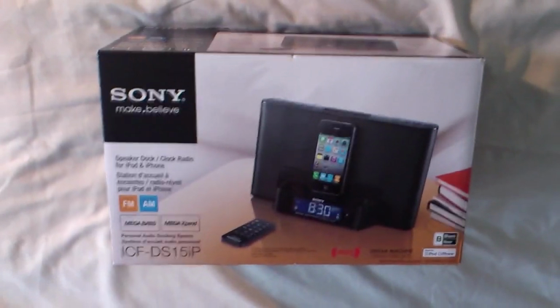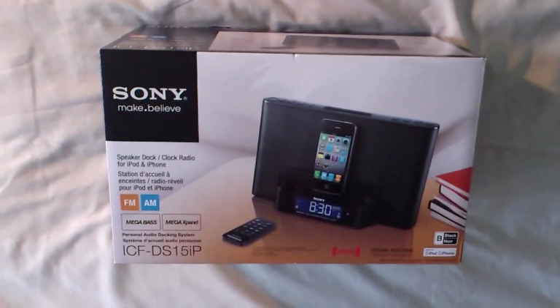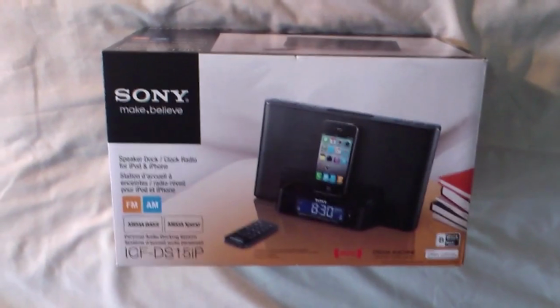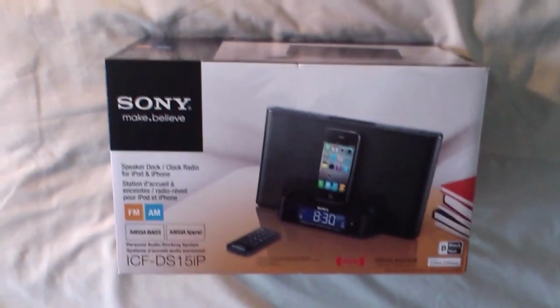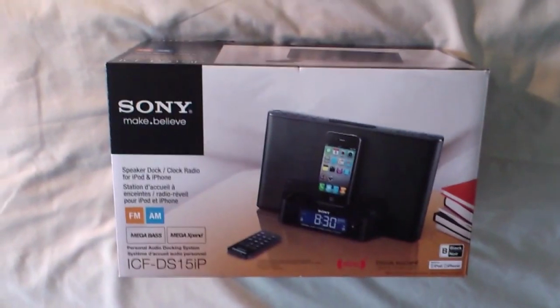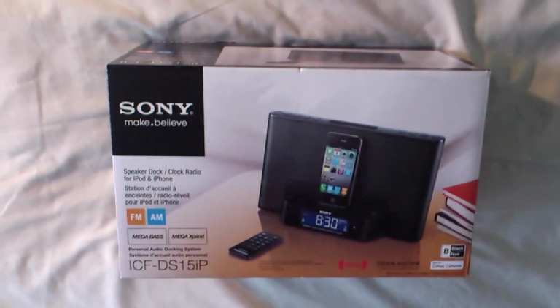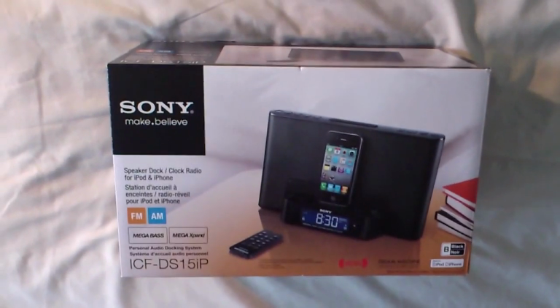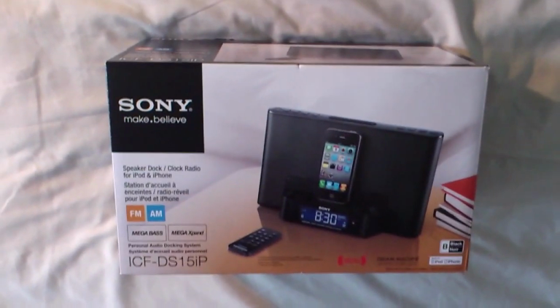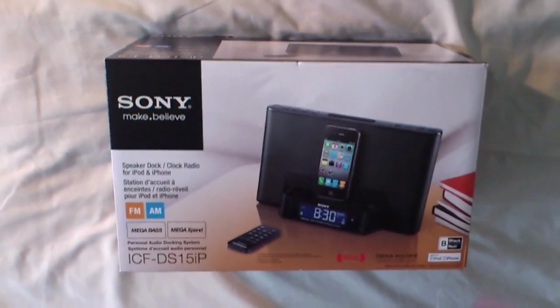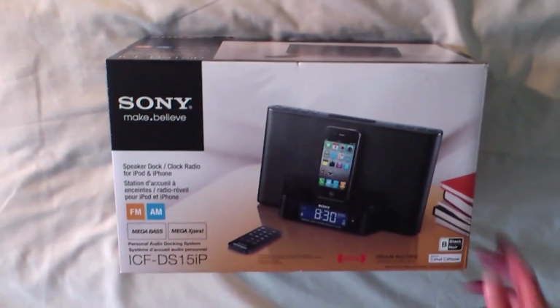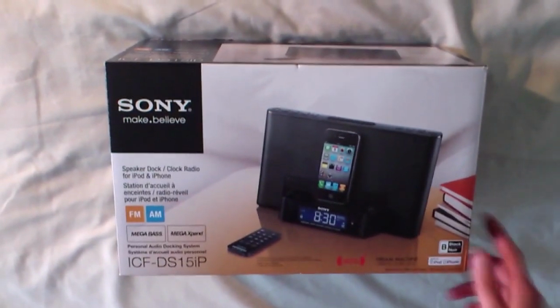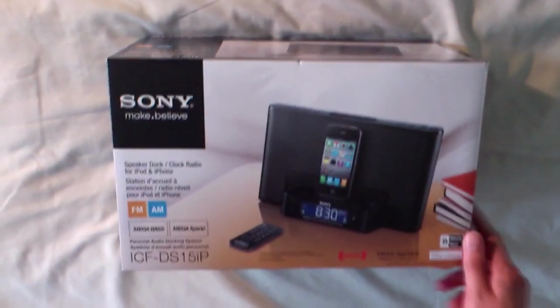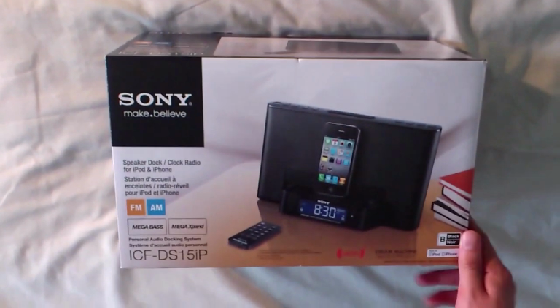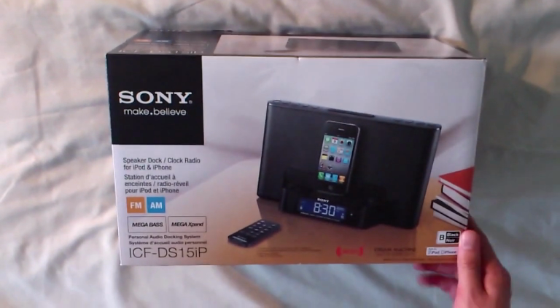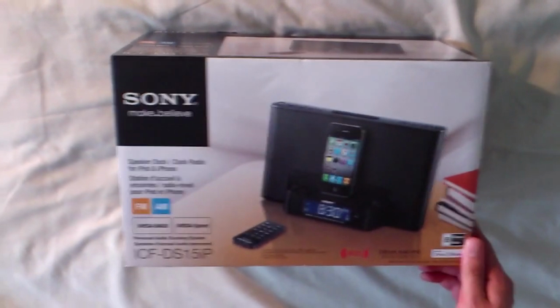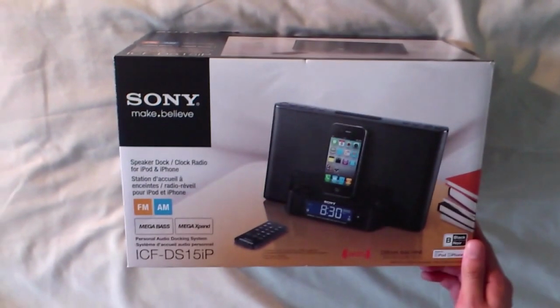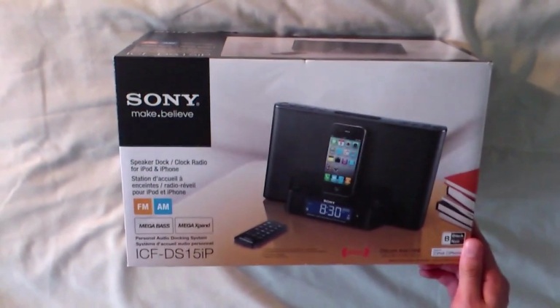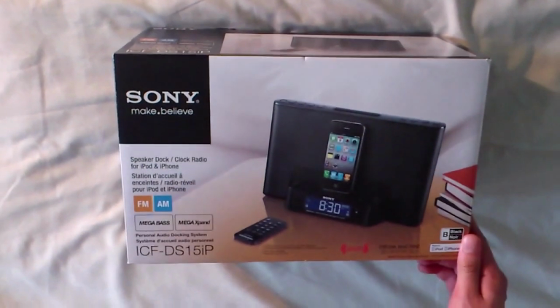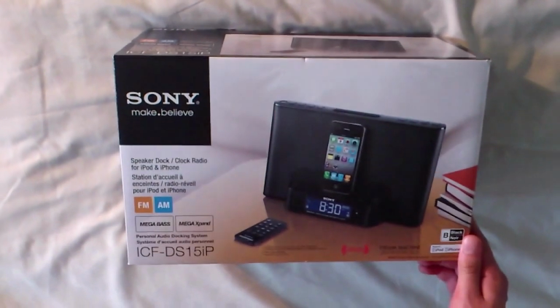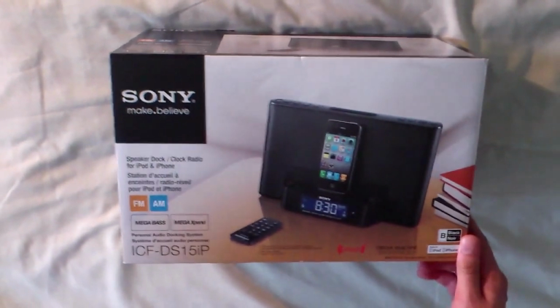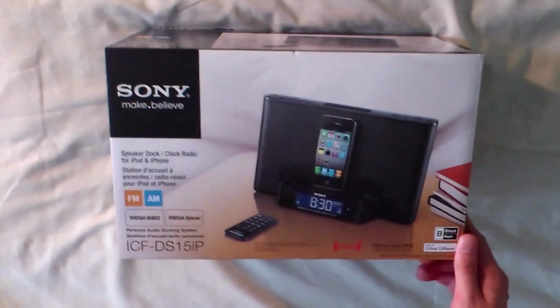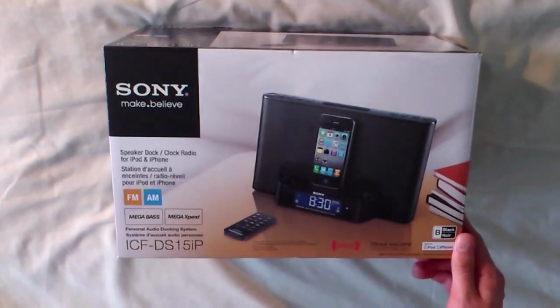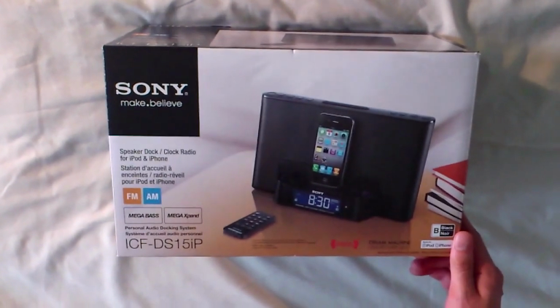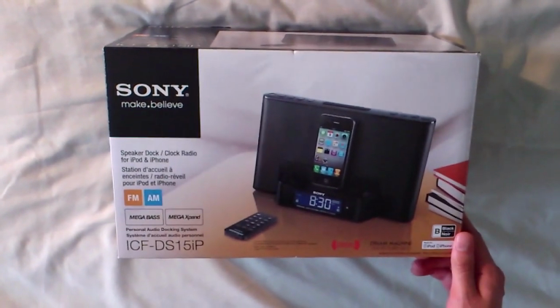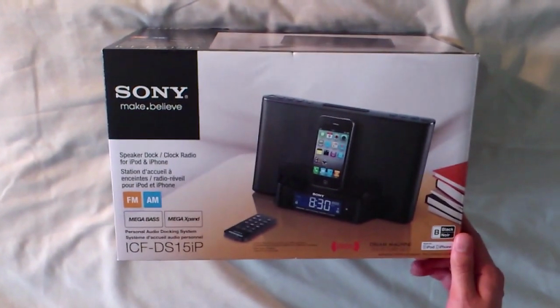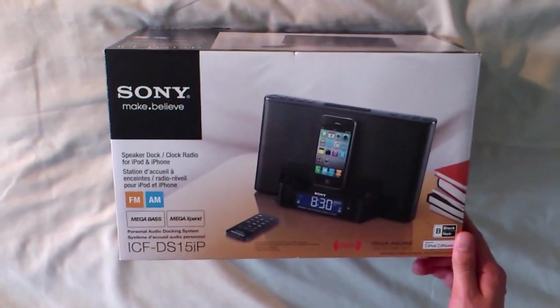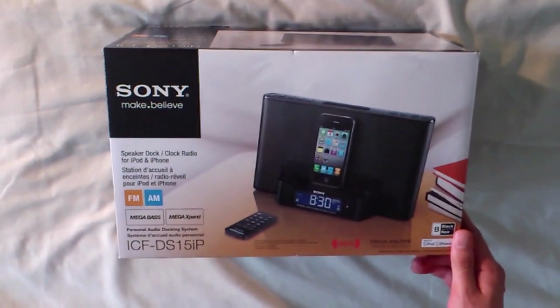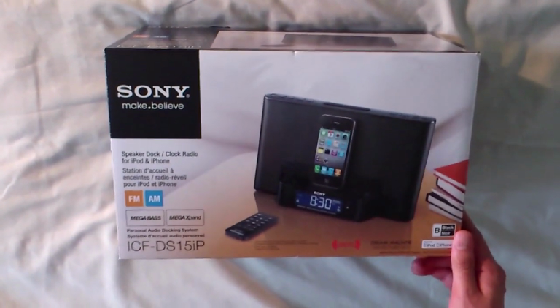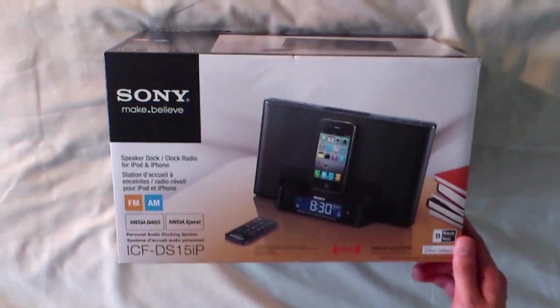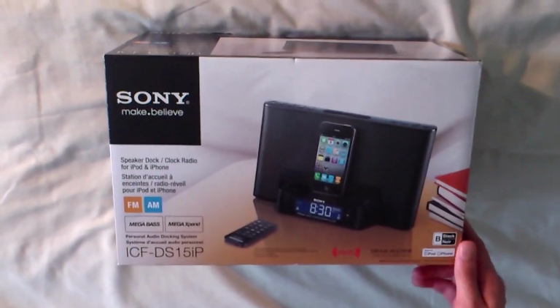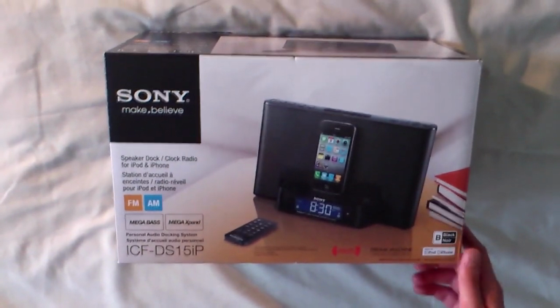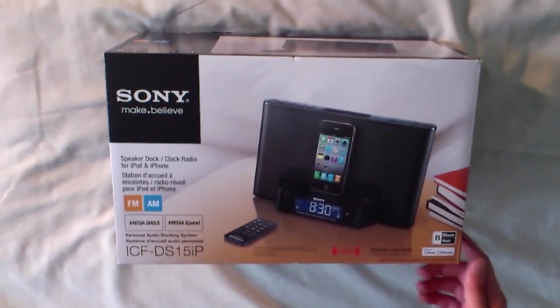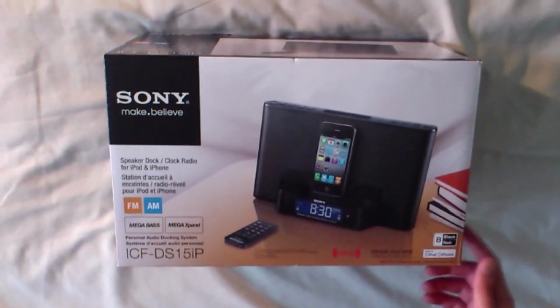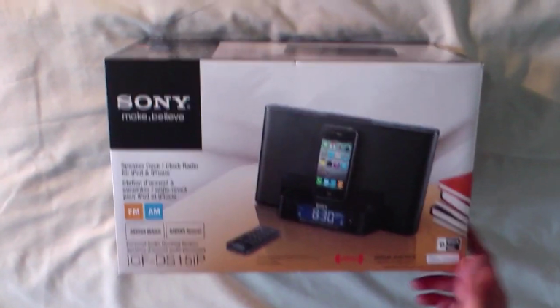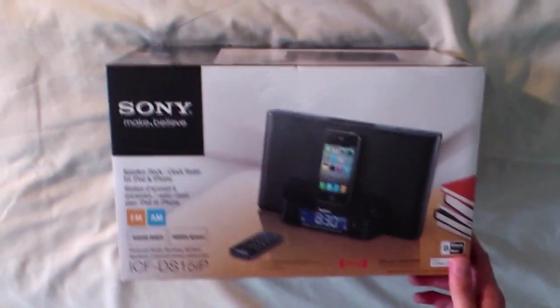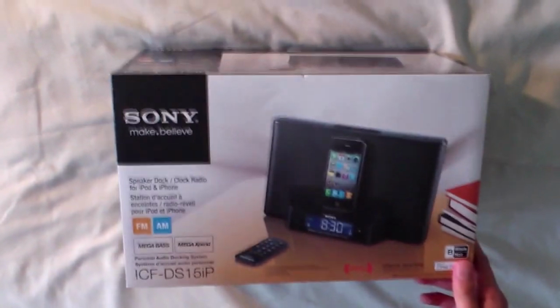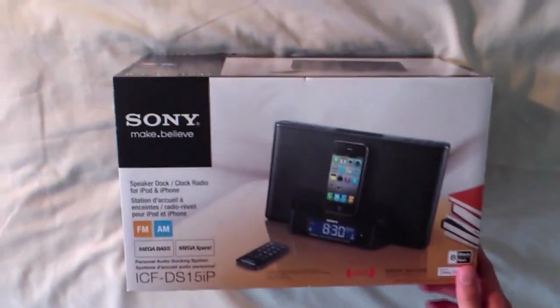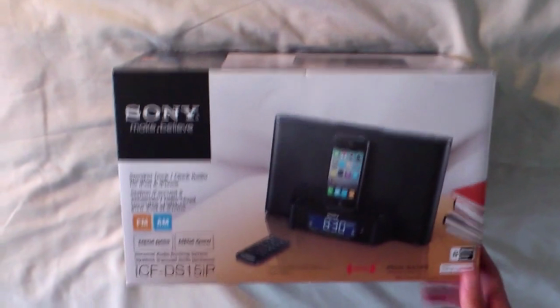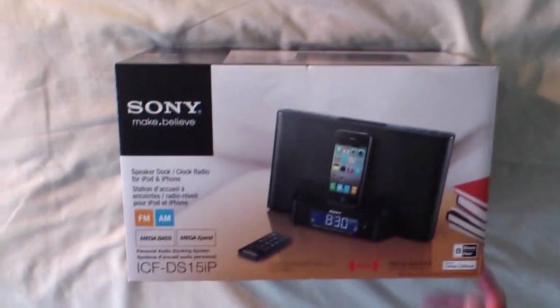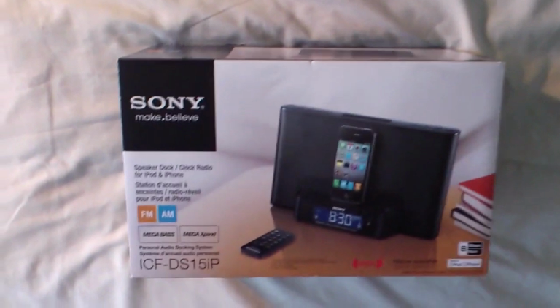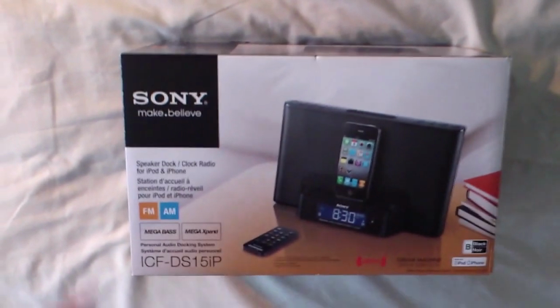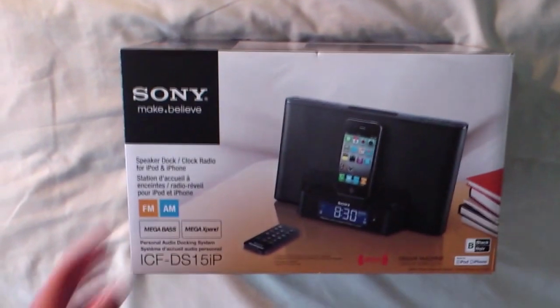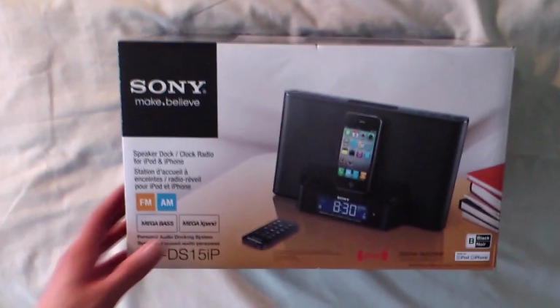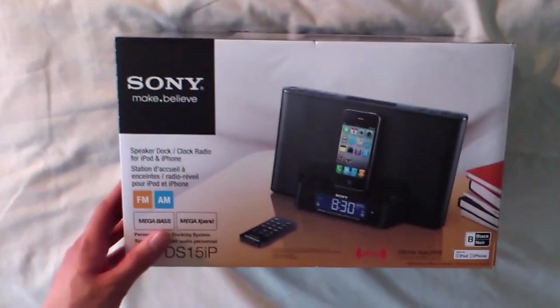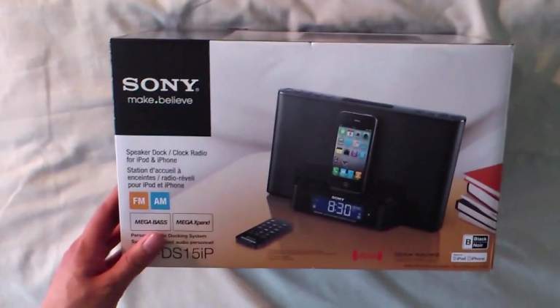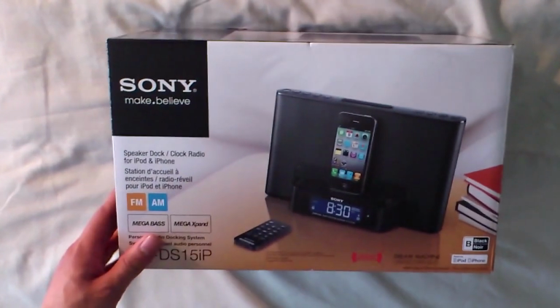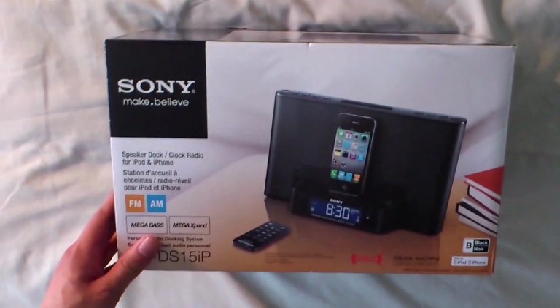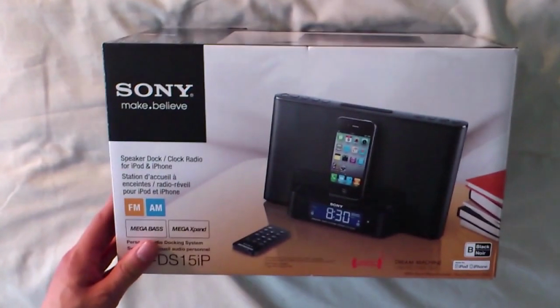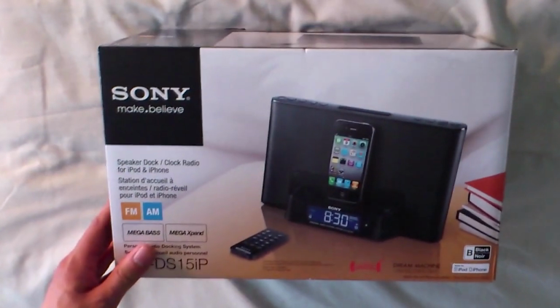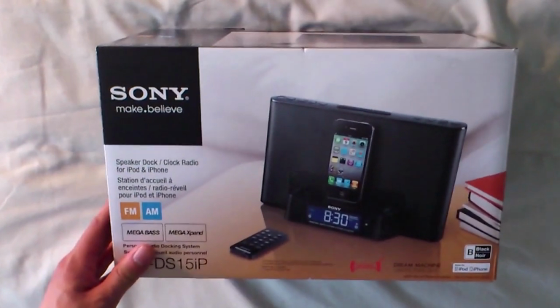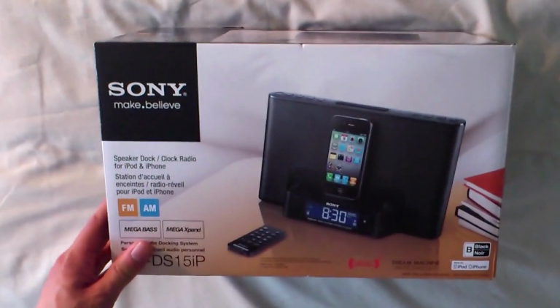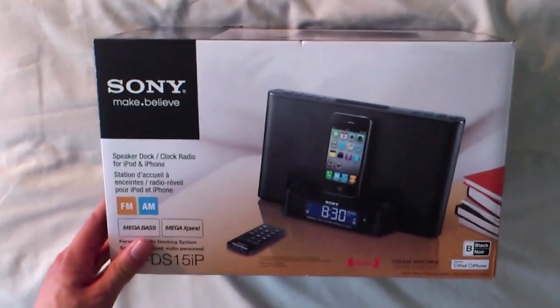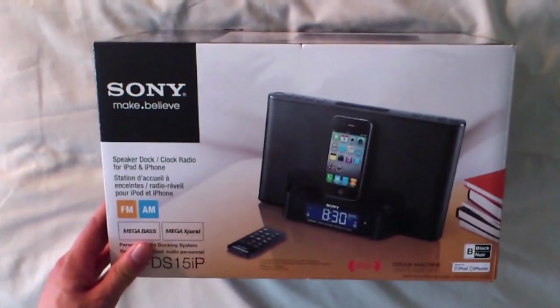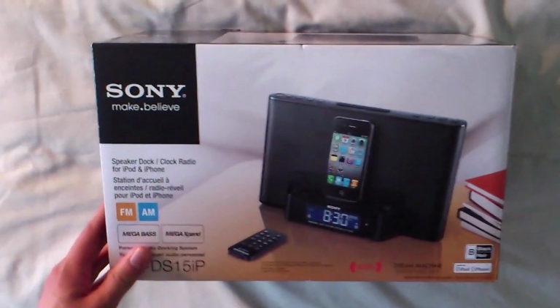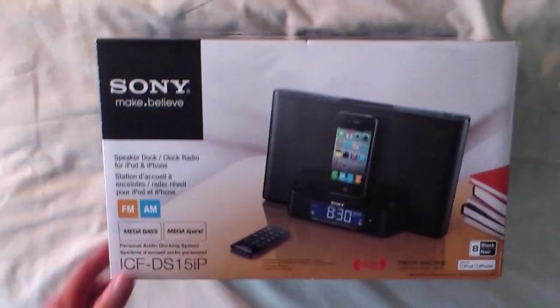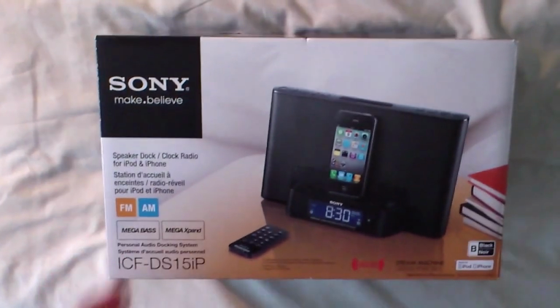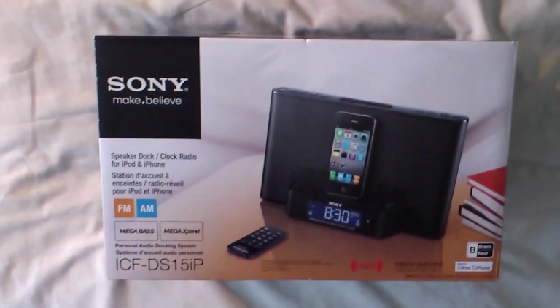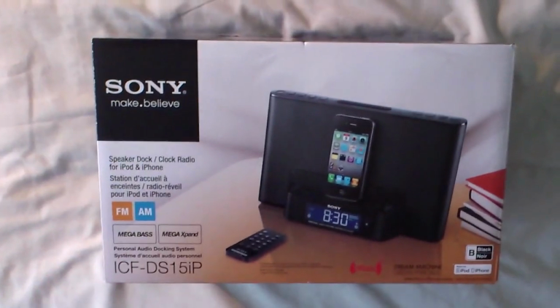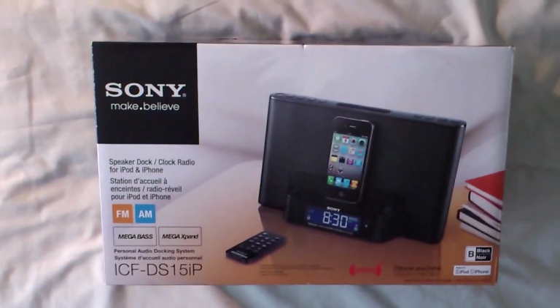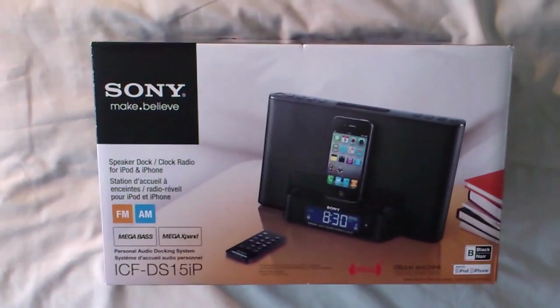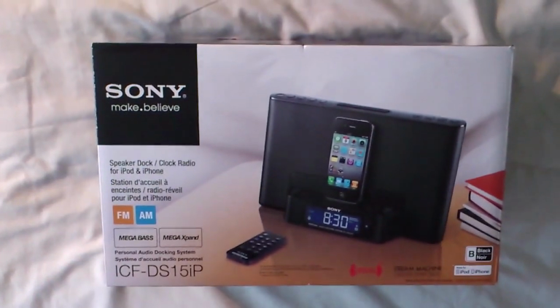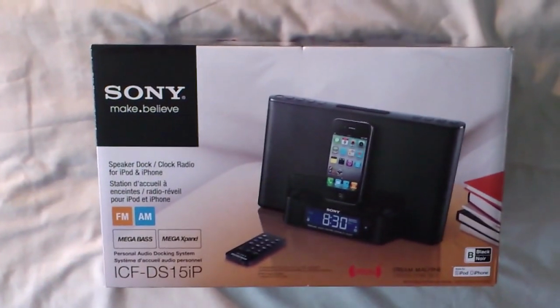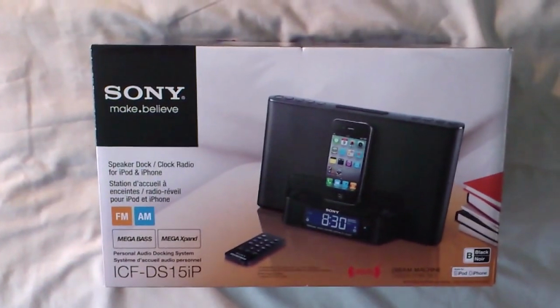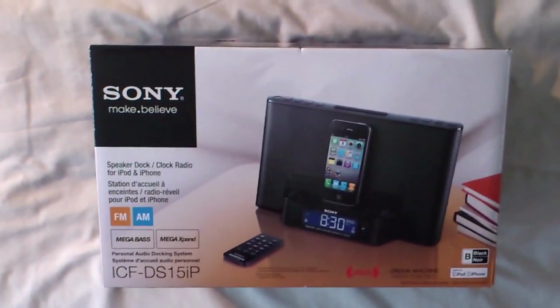In this video I'm going to unbox this speaker dock clock radio for iPod and iPhone. This particular docking station is made by Sony.